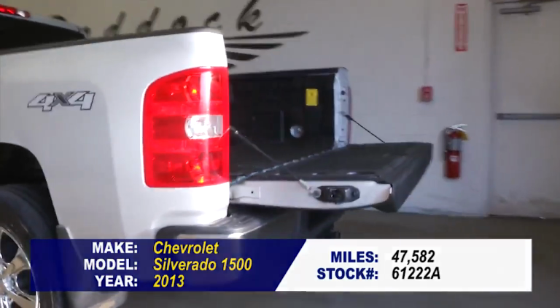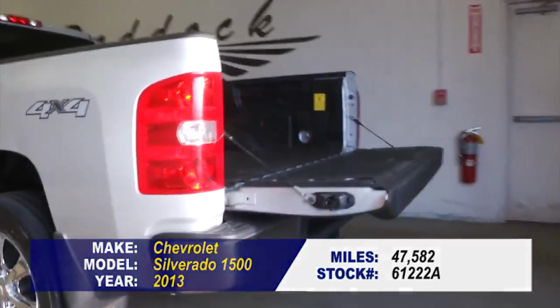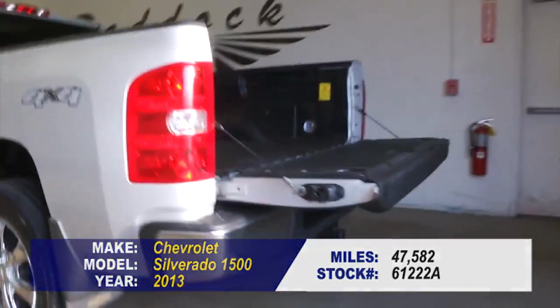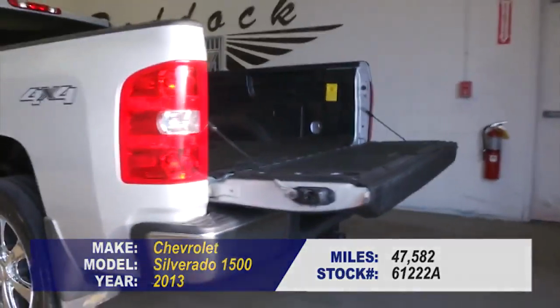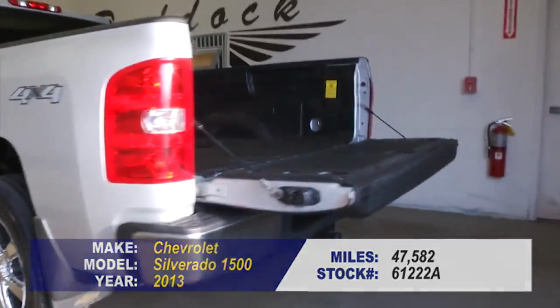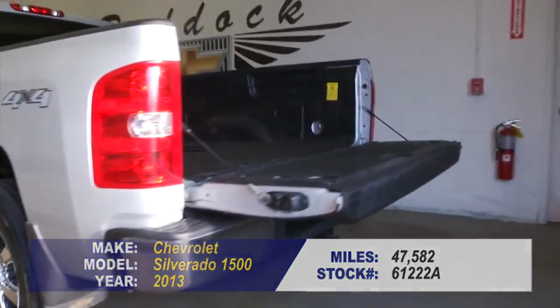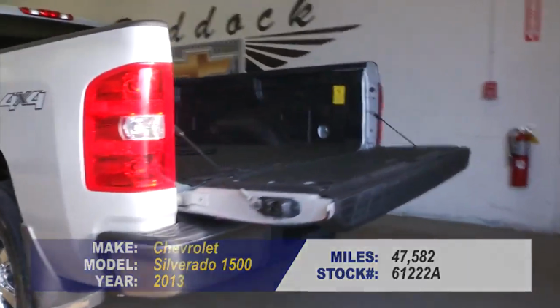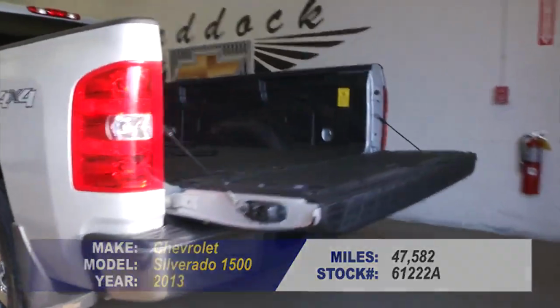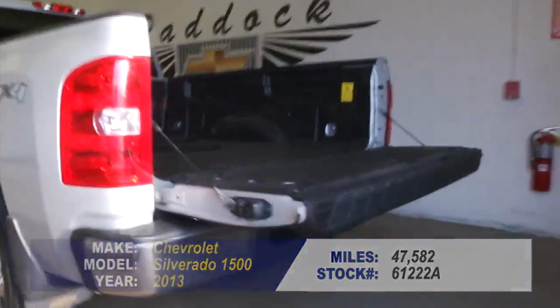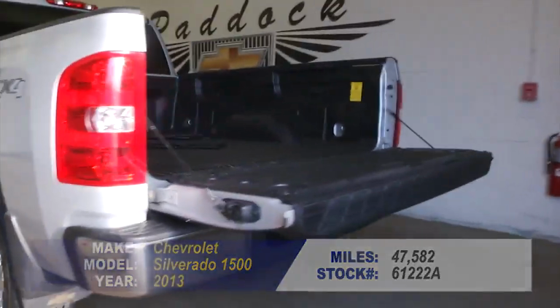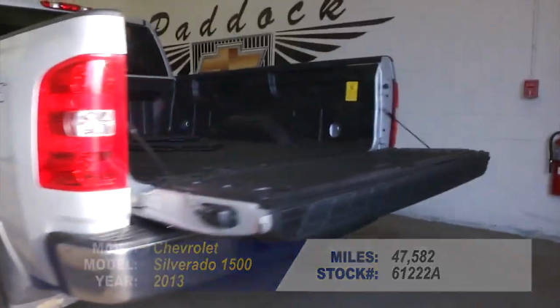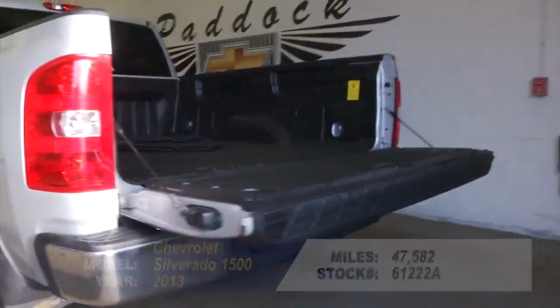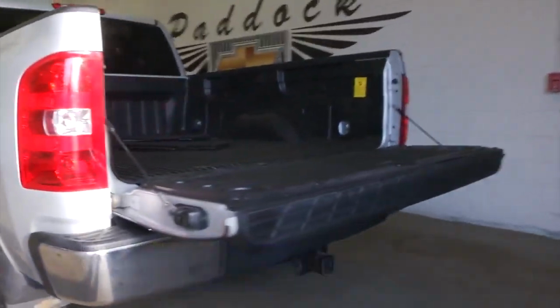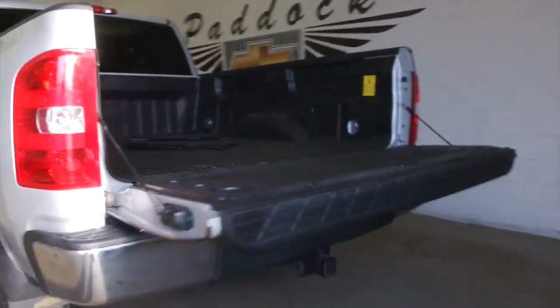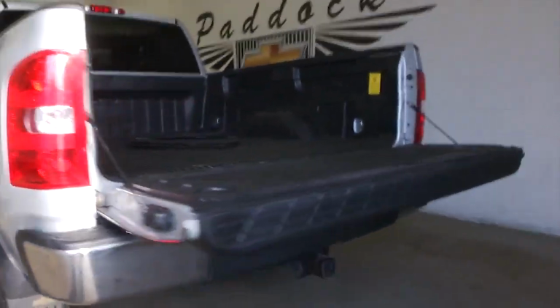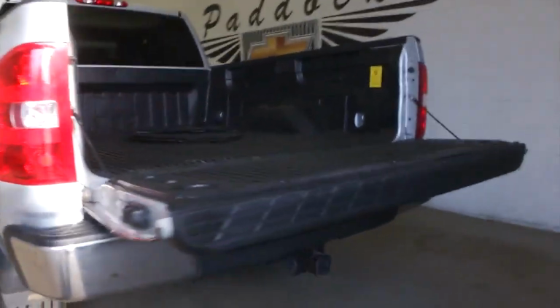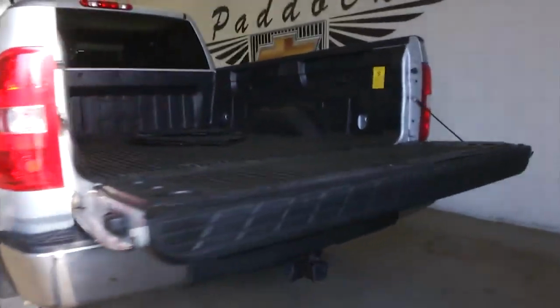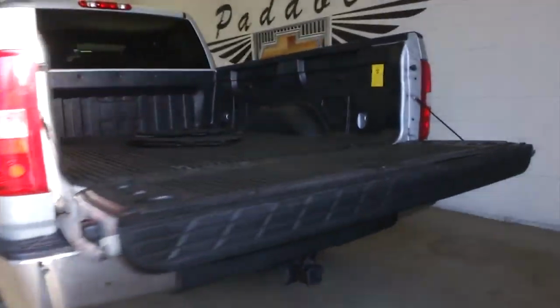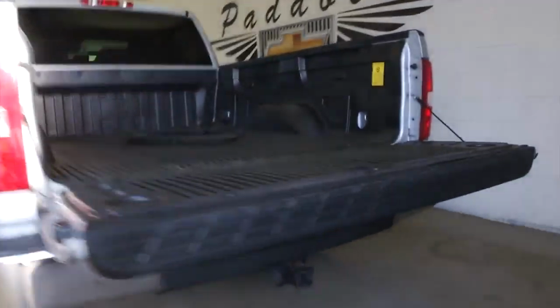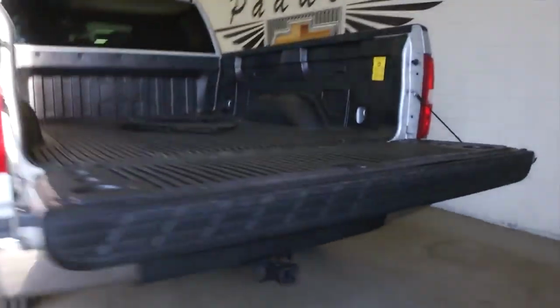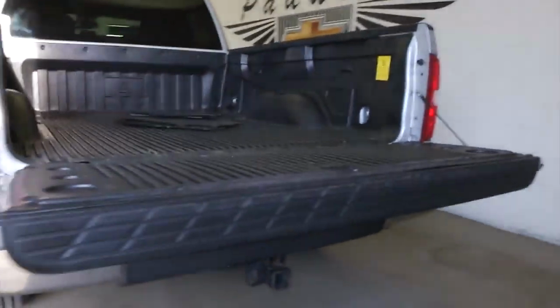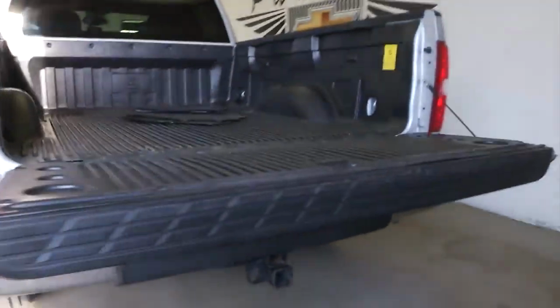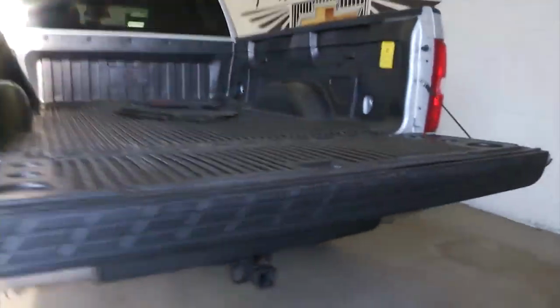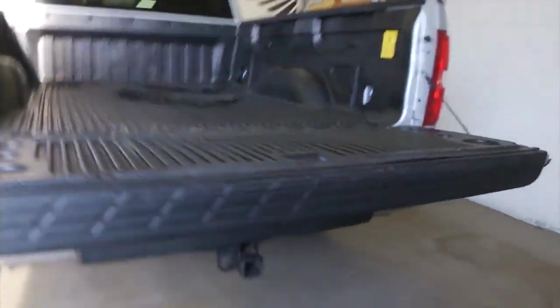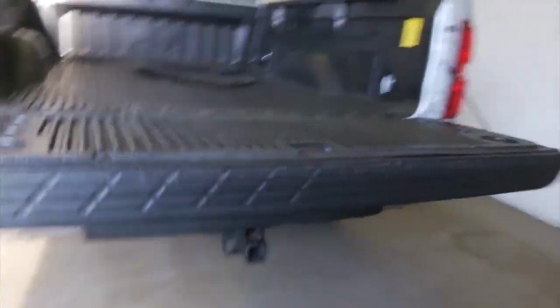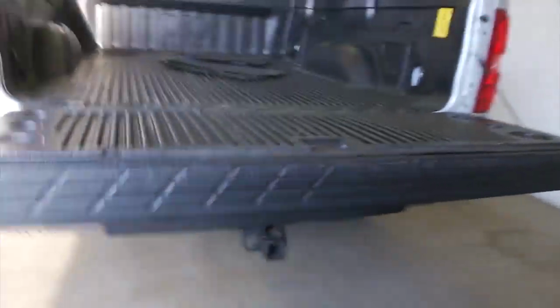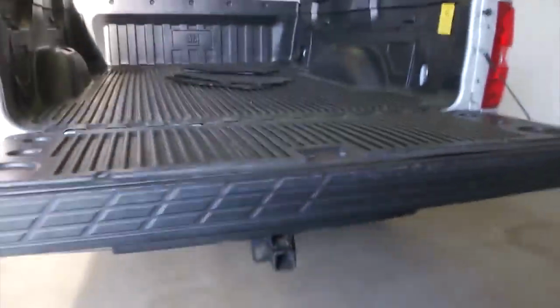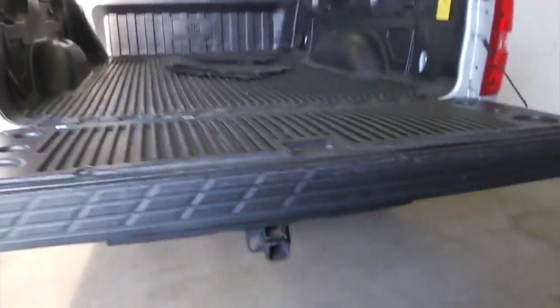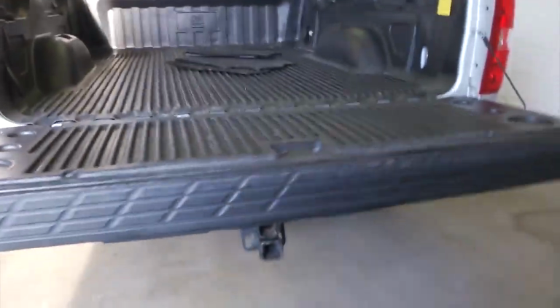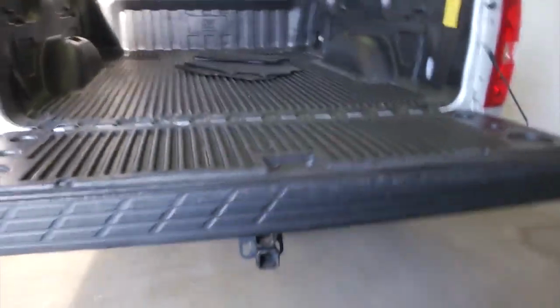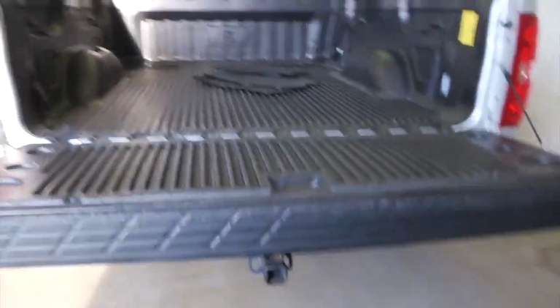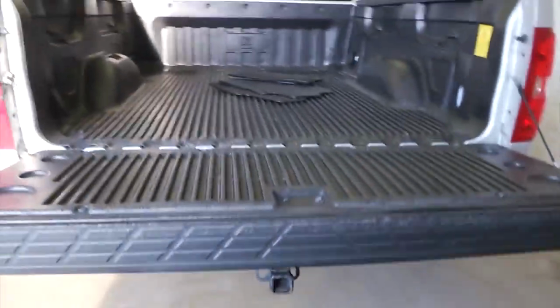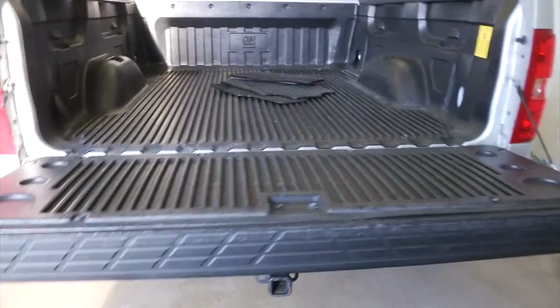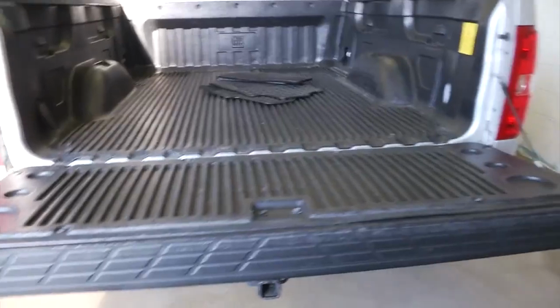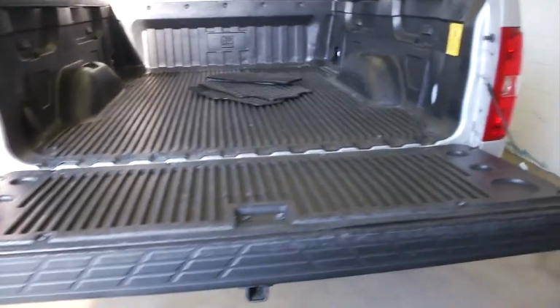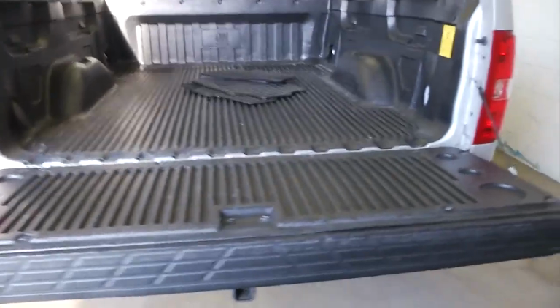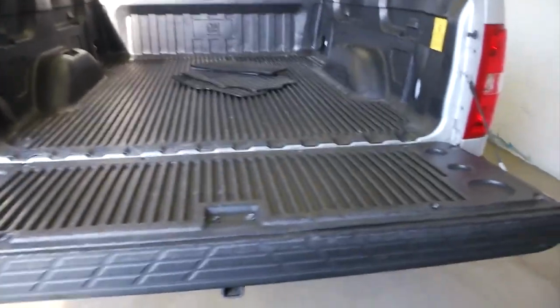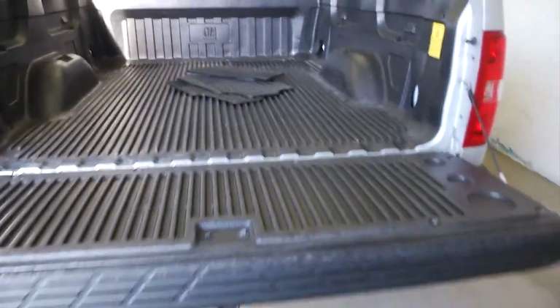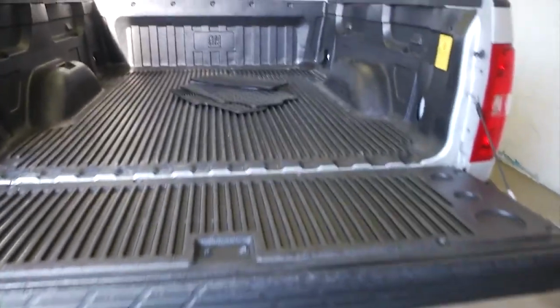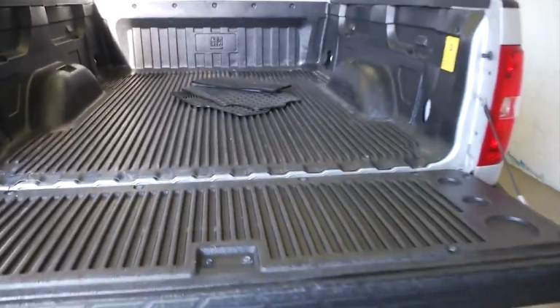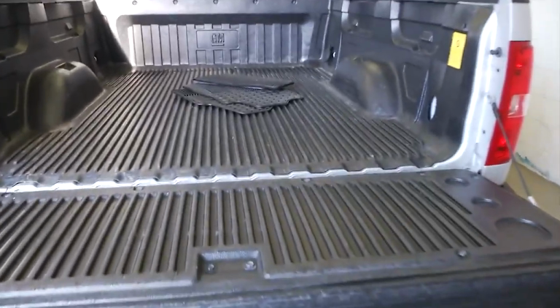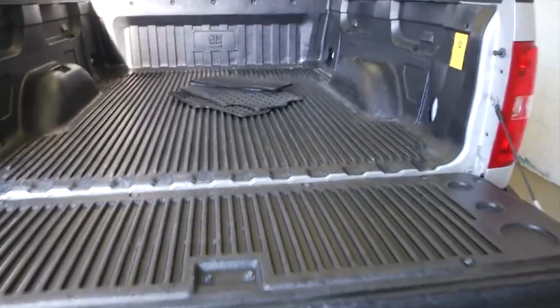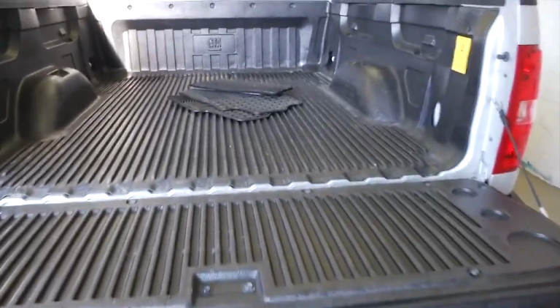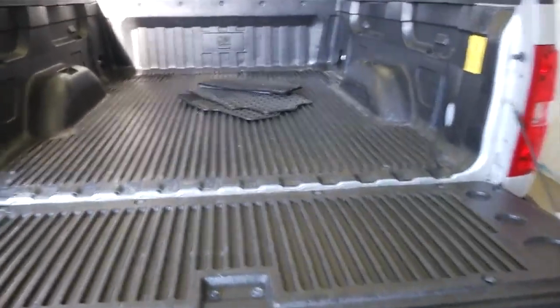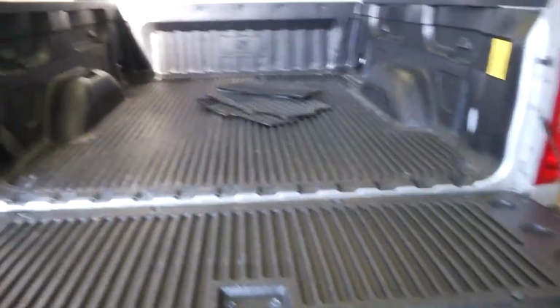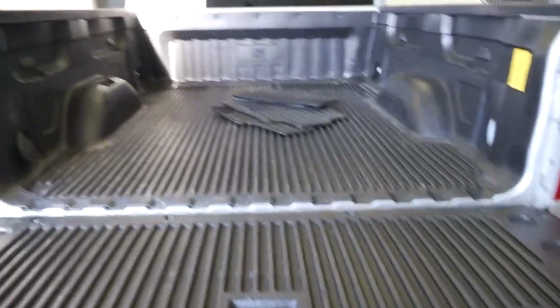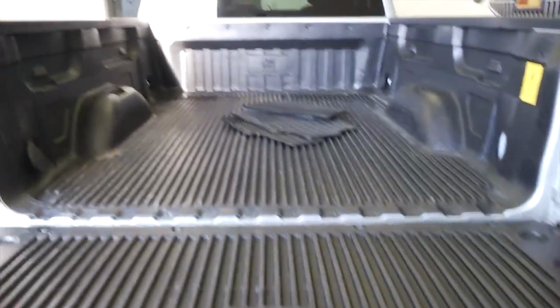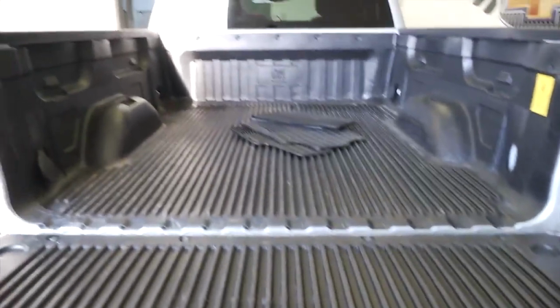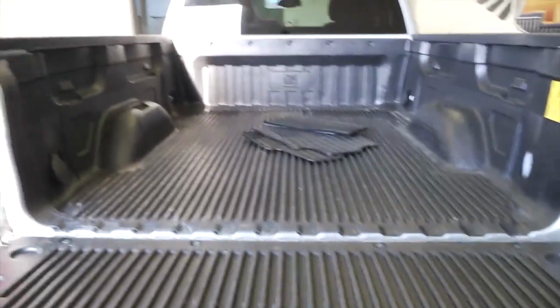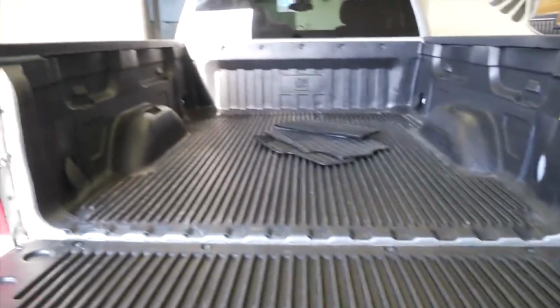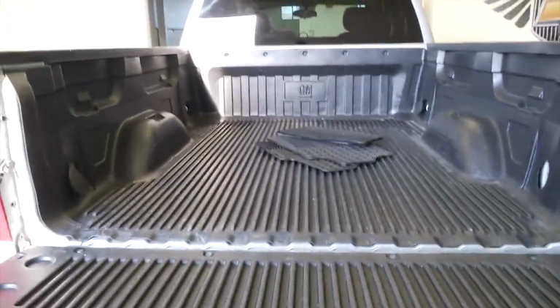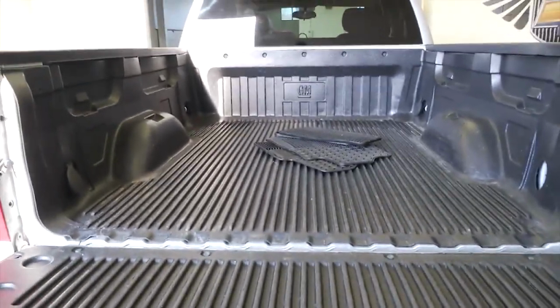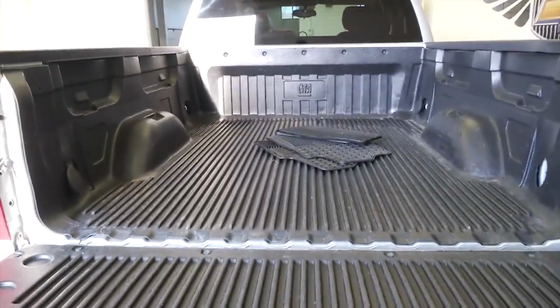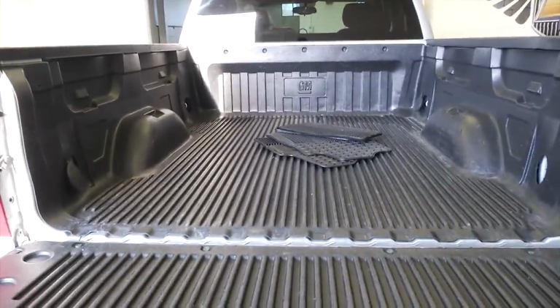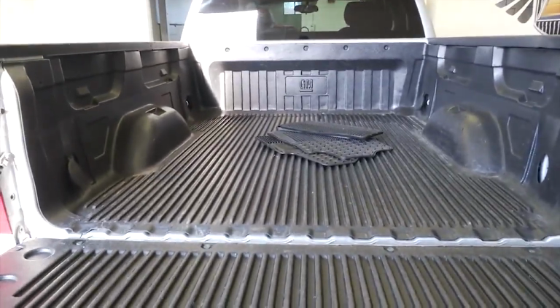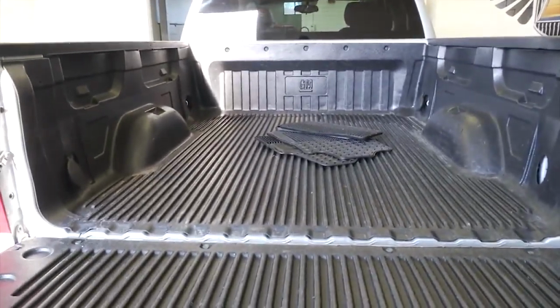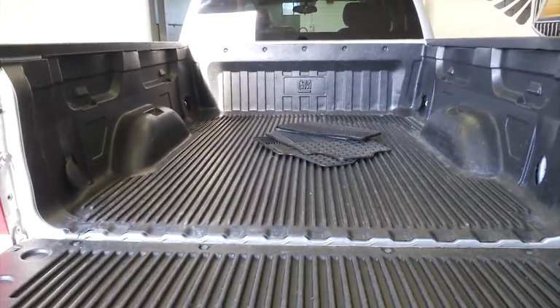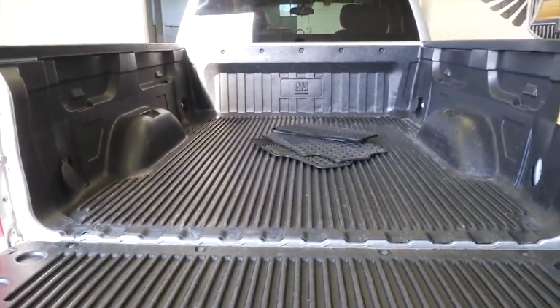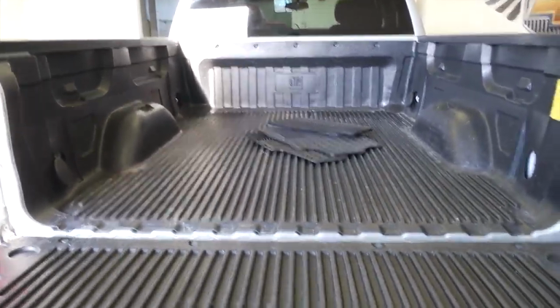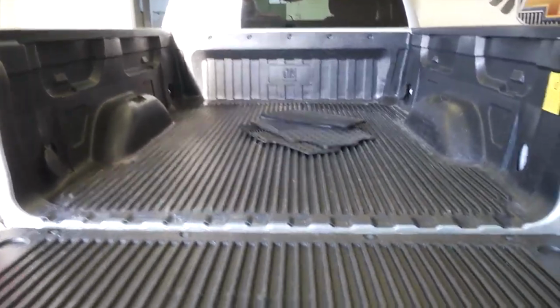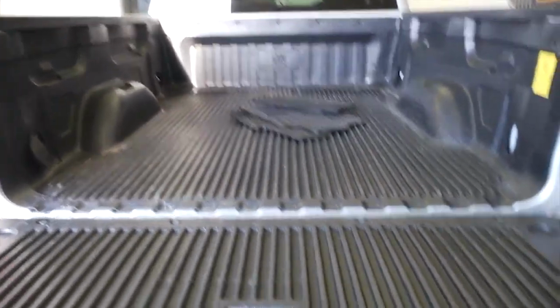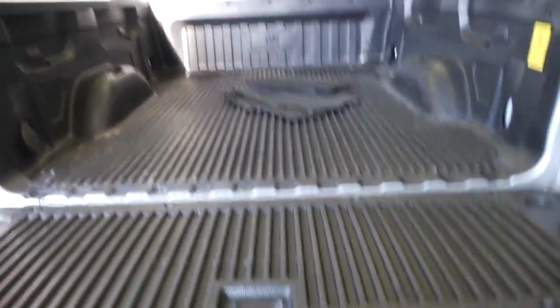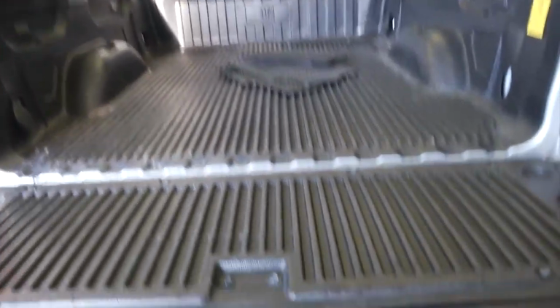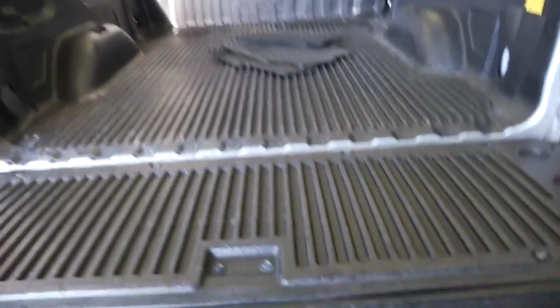In this video walk-around we're going to start at the back of the vehicle, work our way to the front of the vehicle, and help you see the condition of this Silverado.